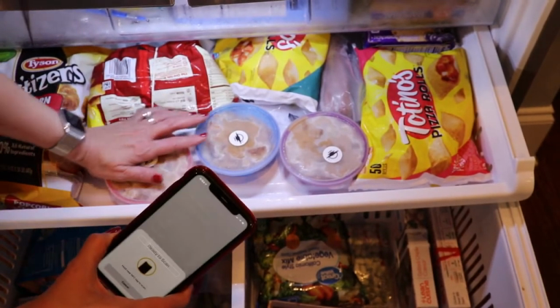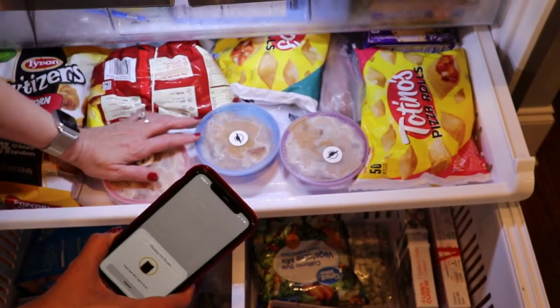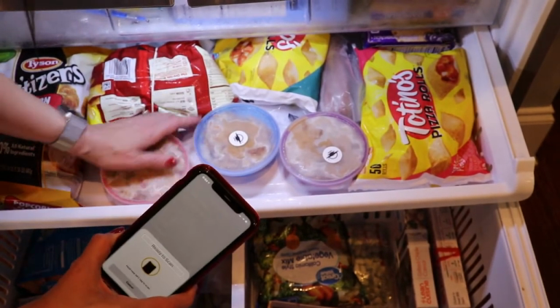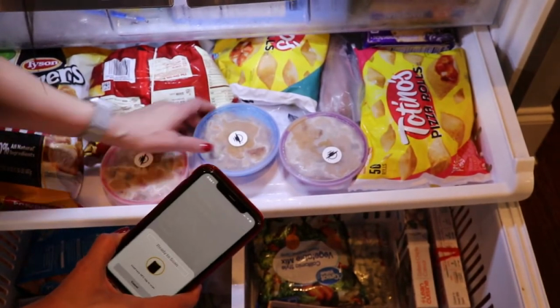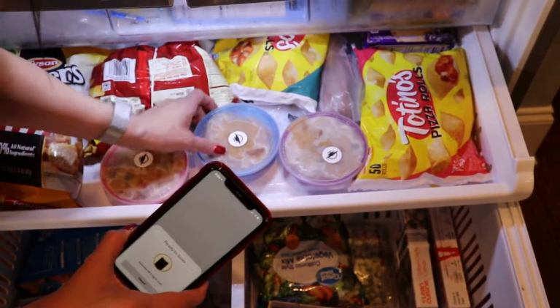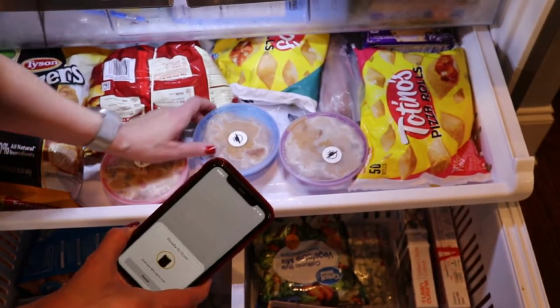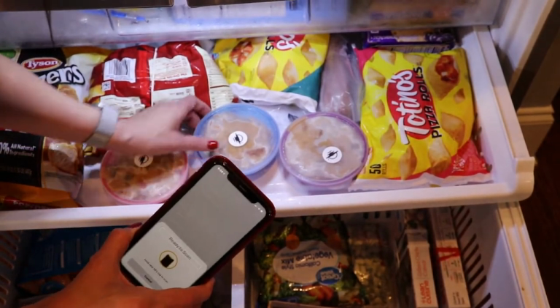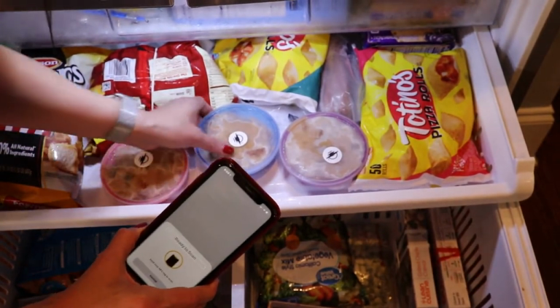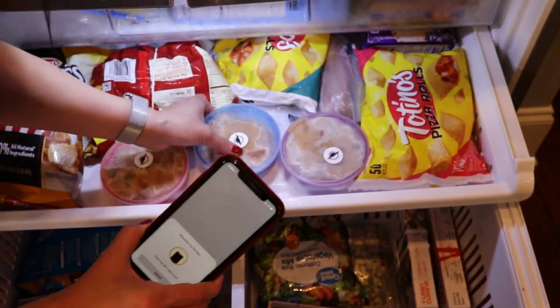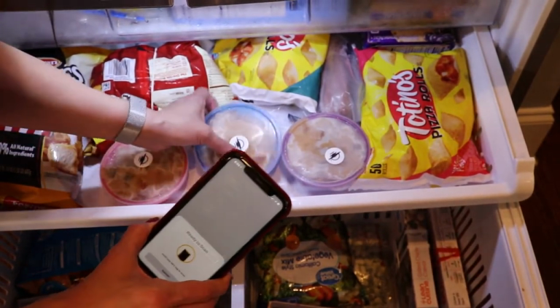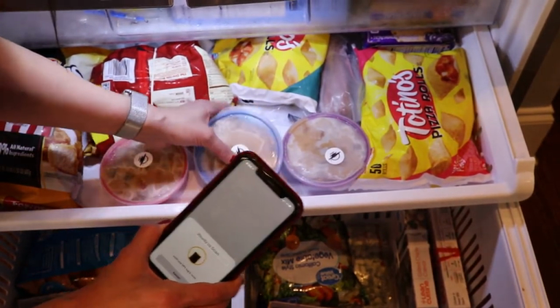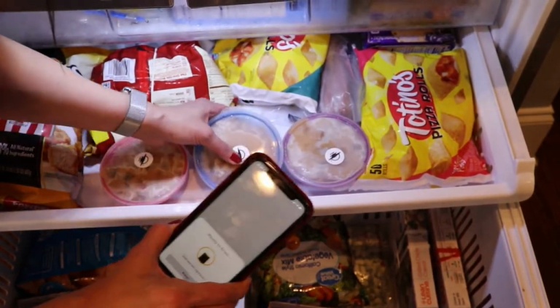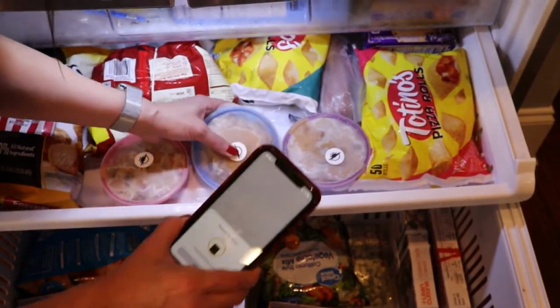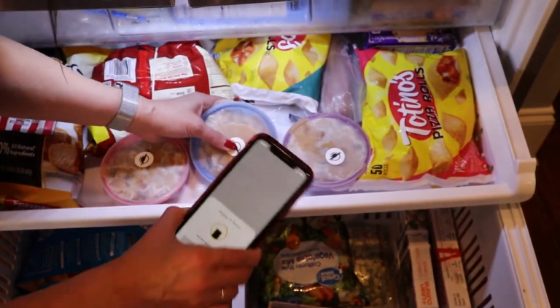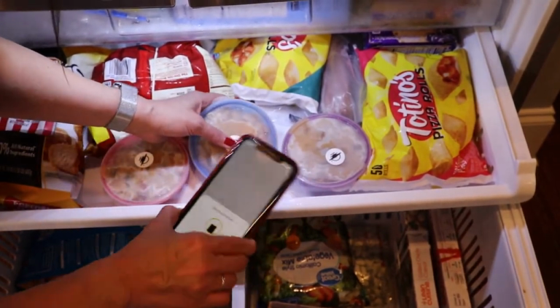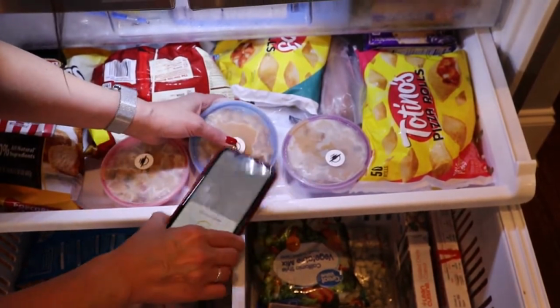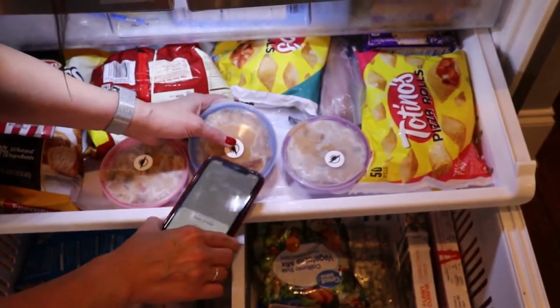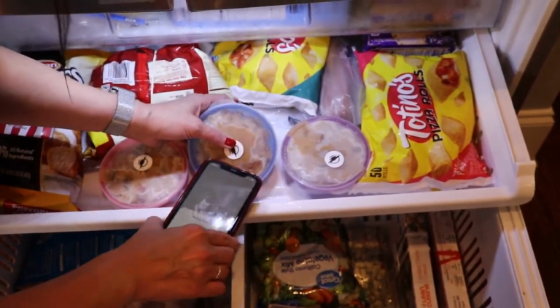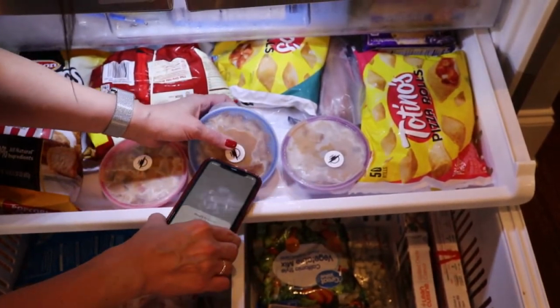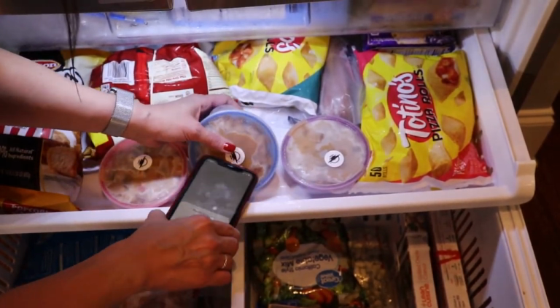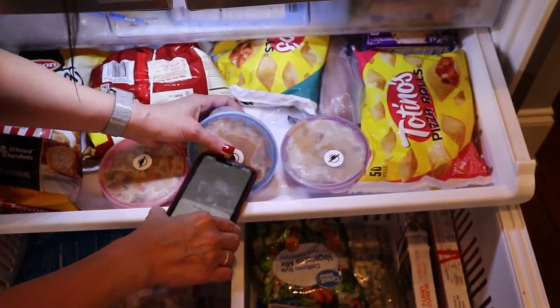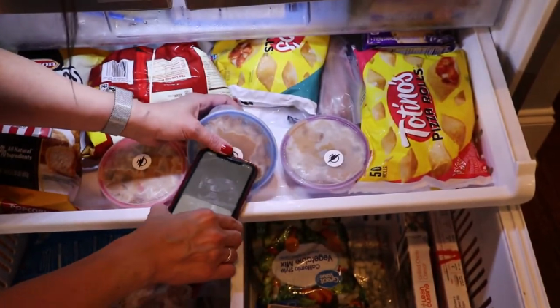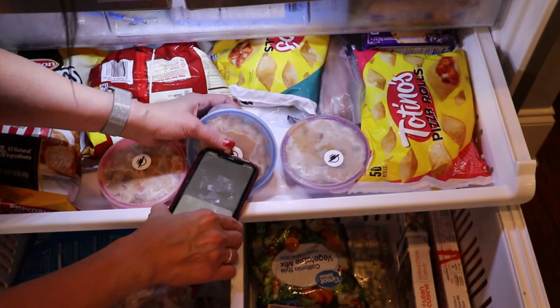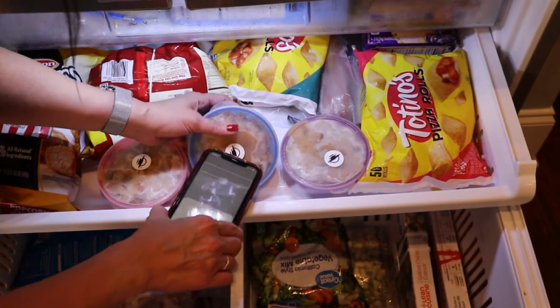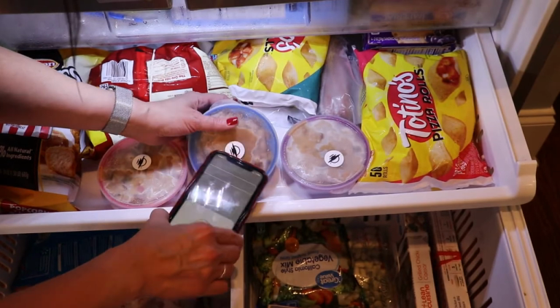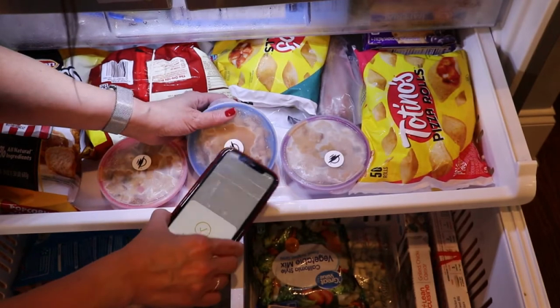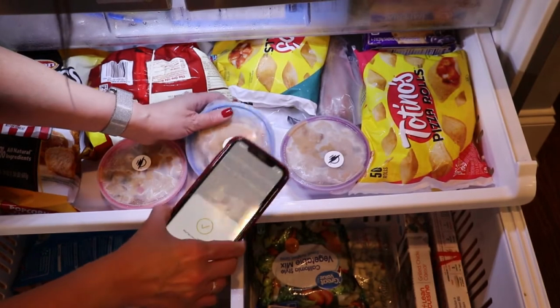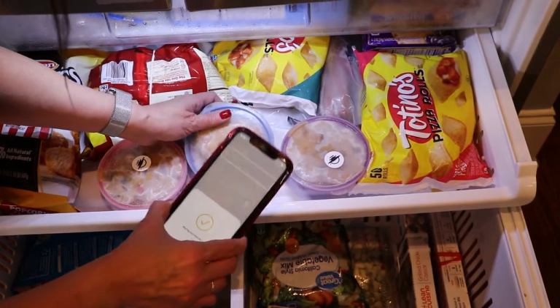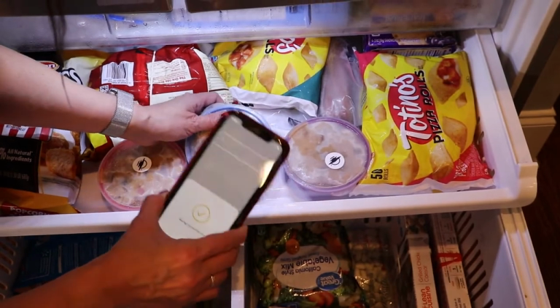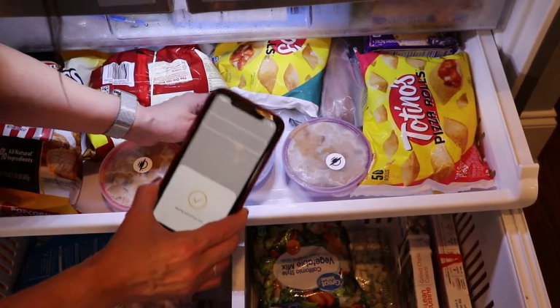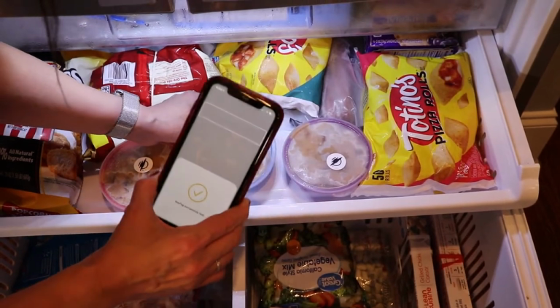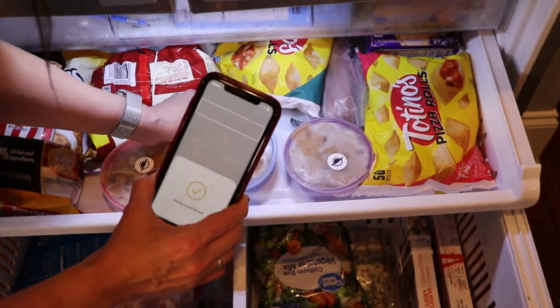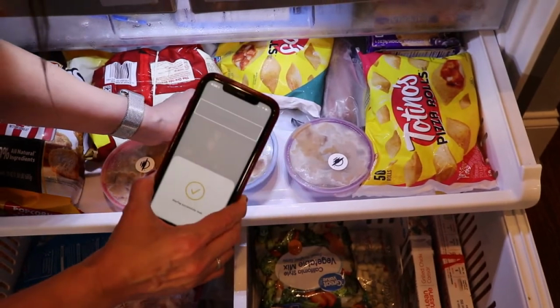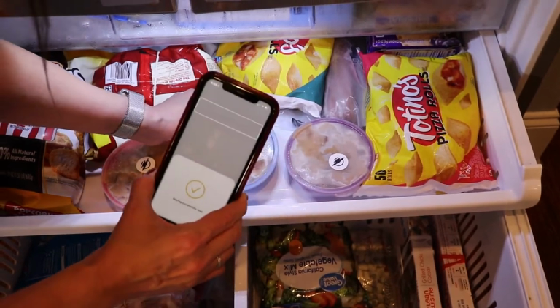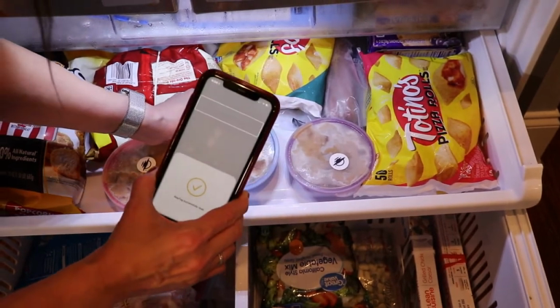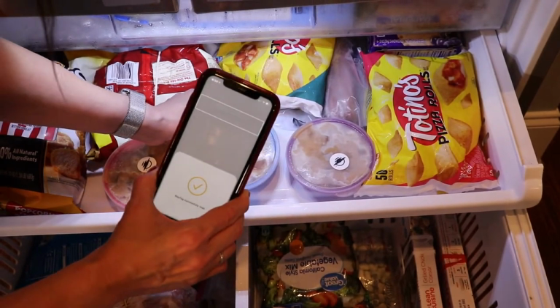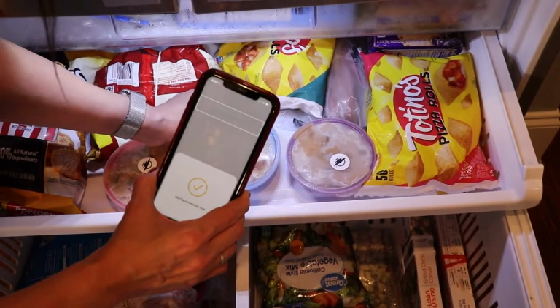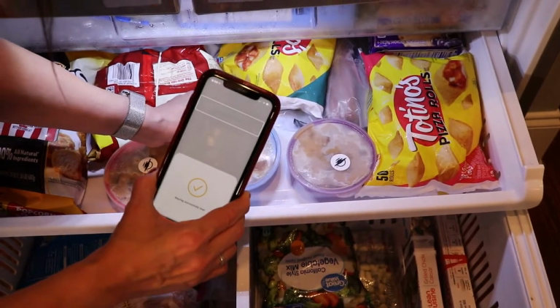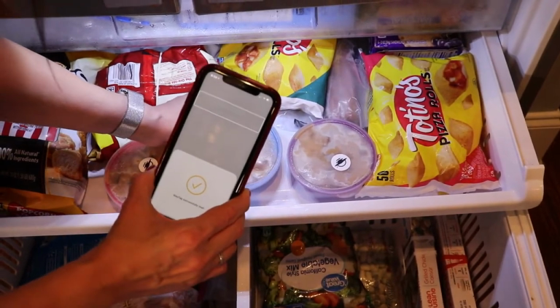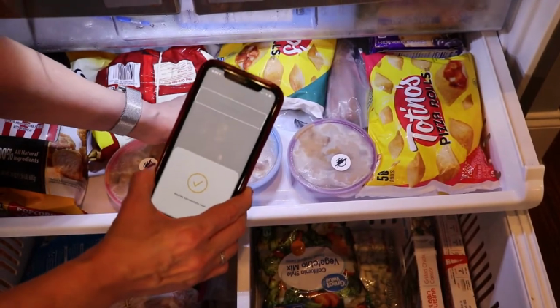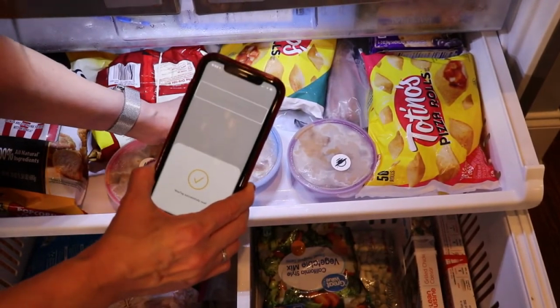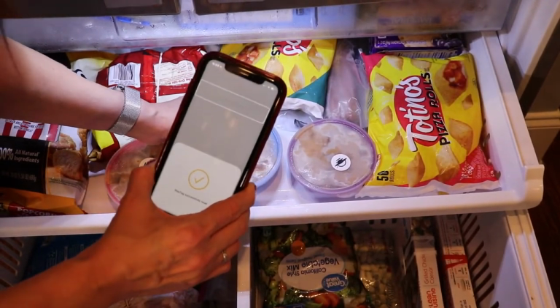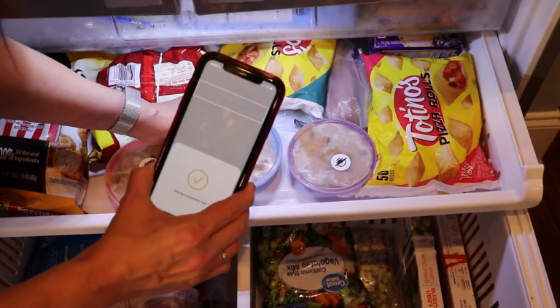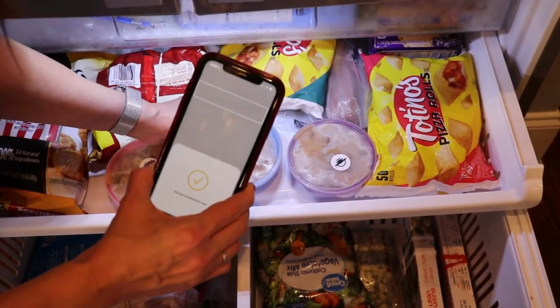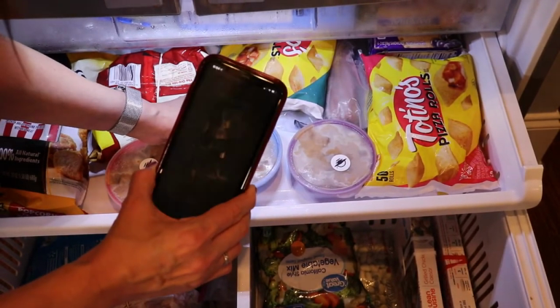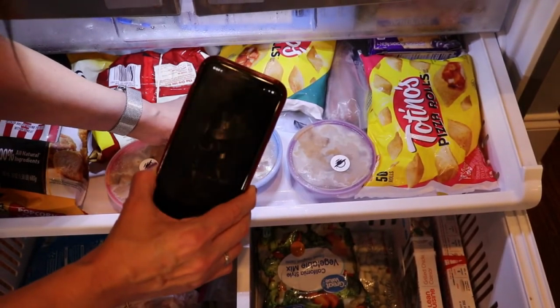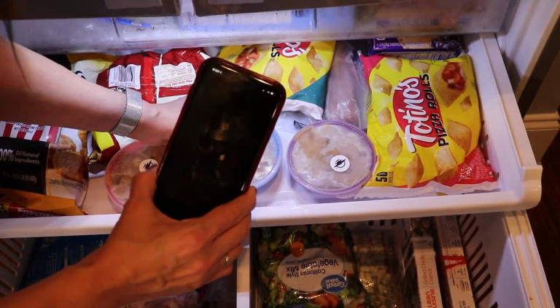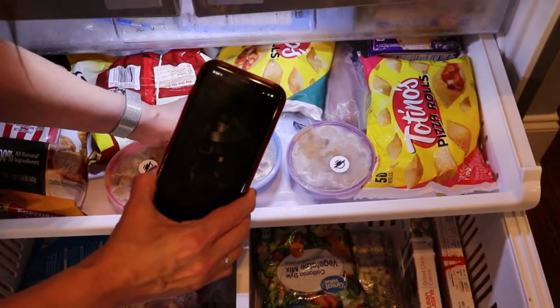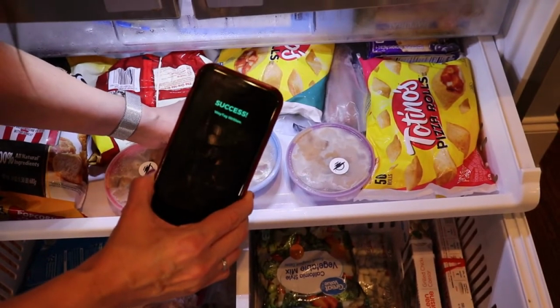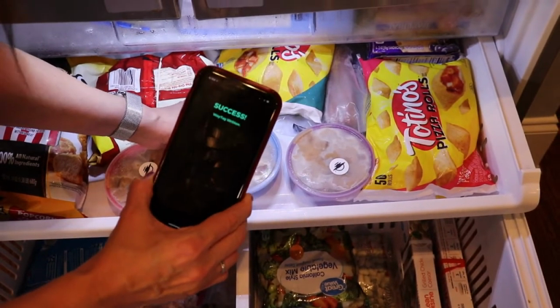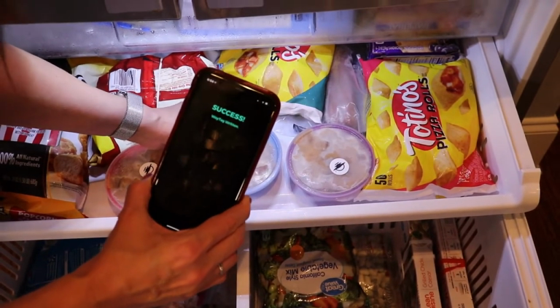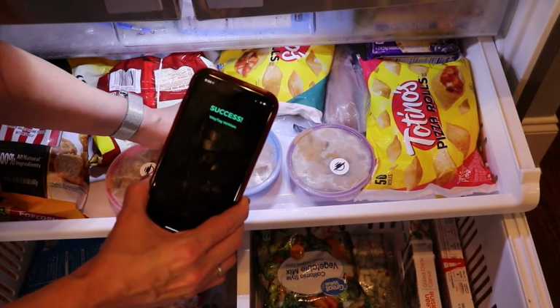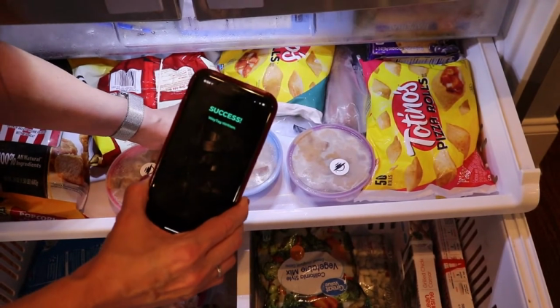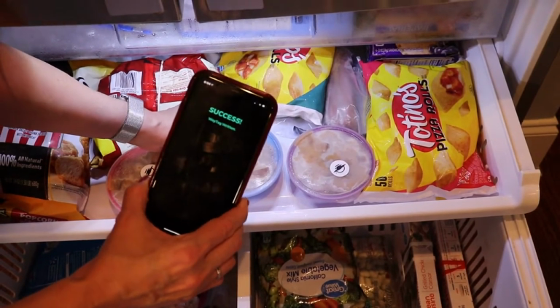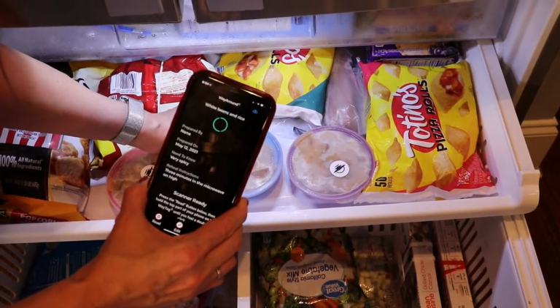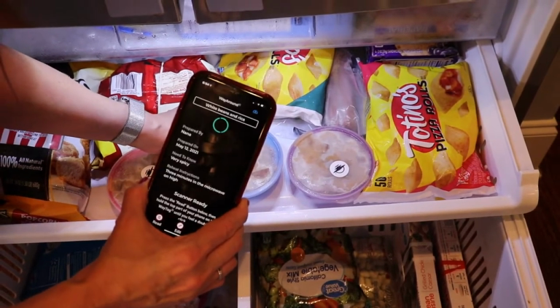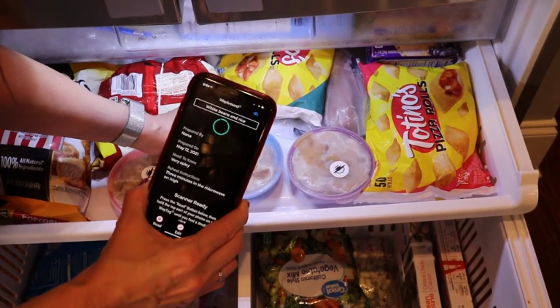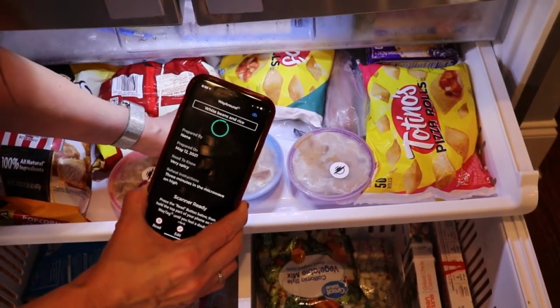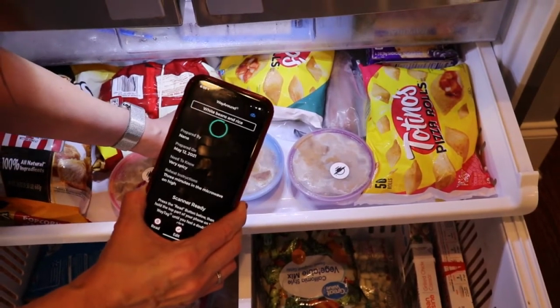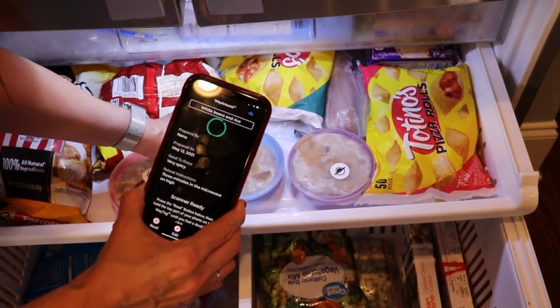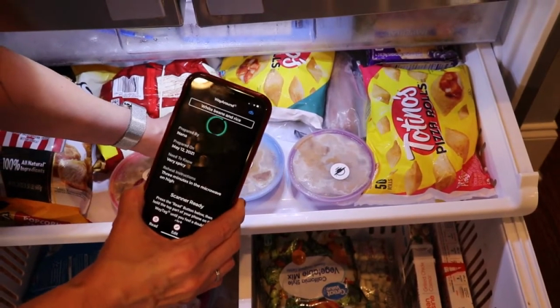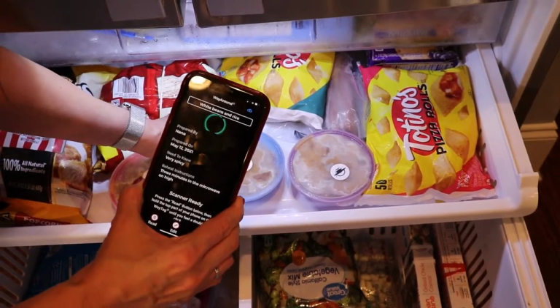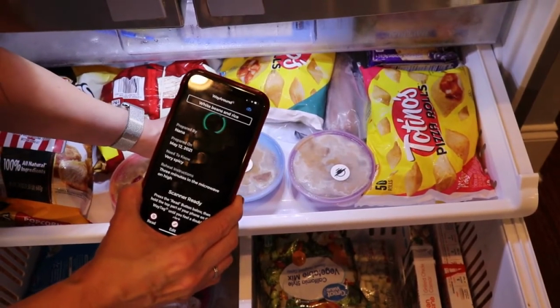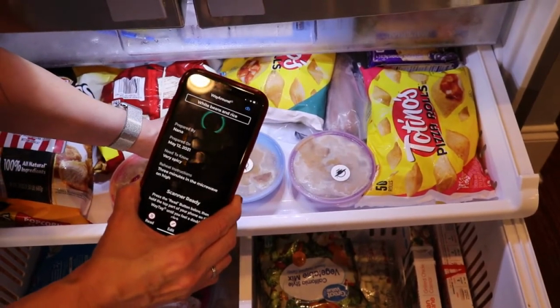Once you touch the phone to the next tag, you get a 'success — way tag written' confirmation, making a perfect copy. White beans and rice — all the same details, instantly transferred.